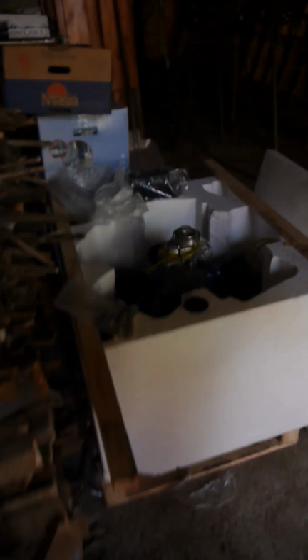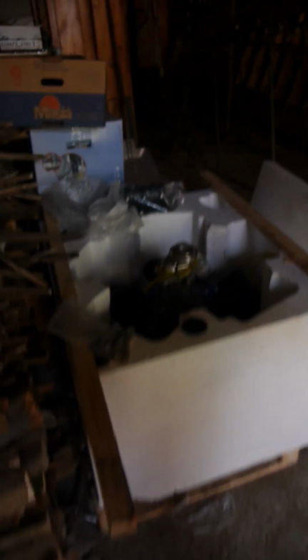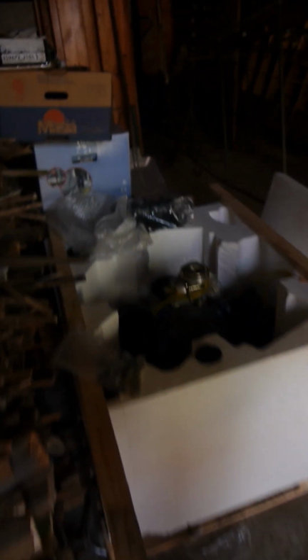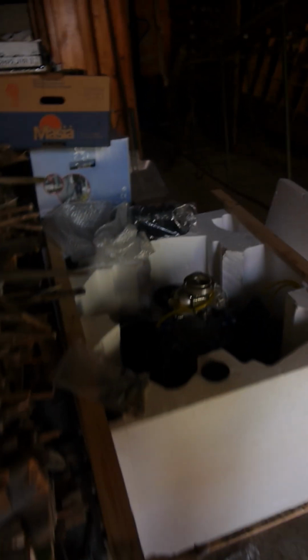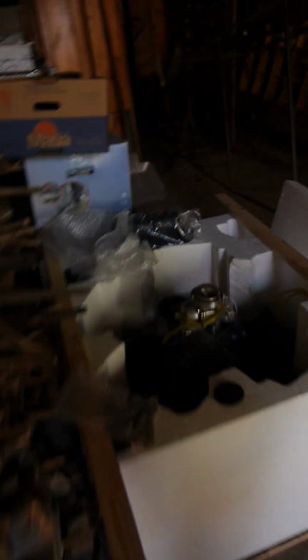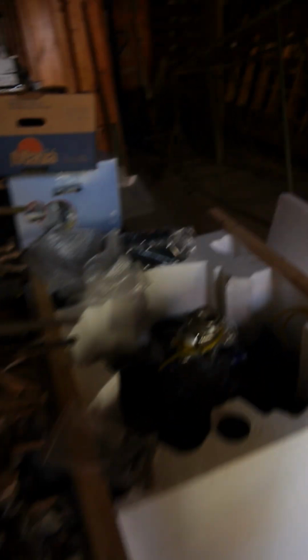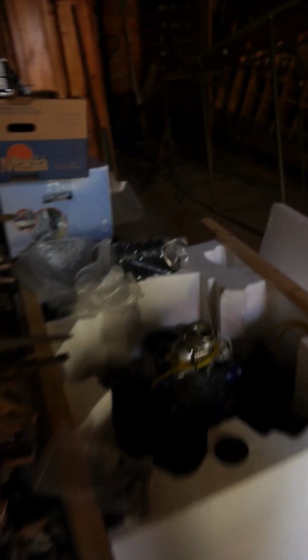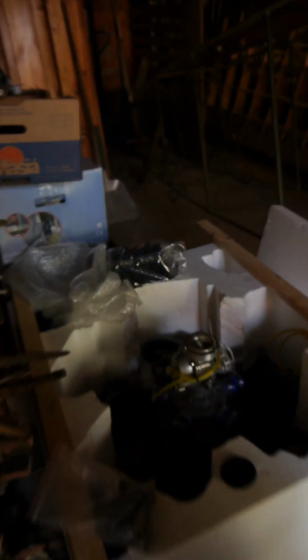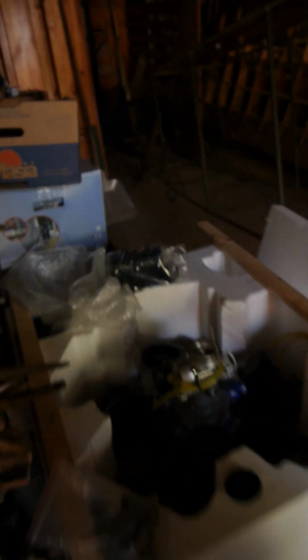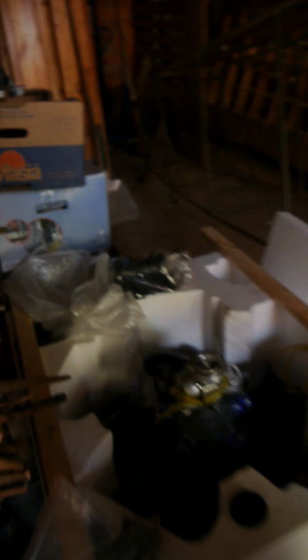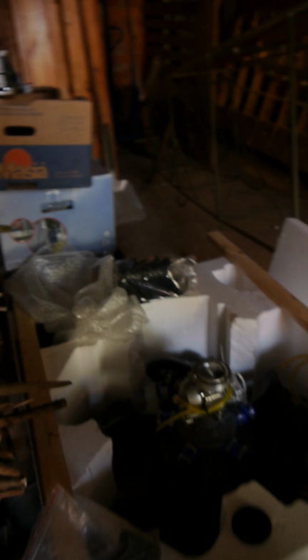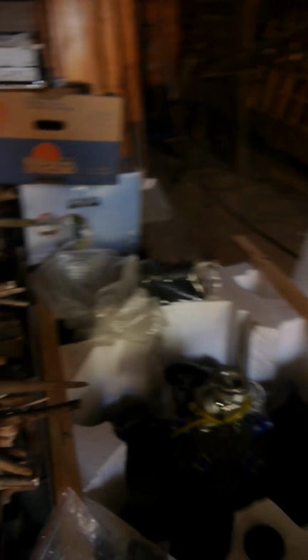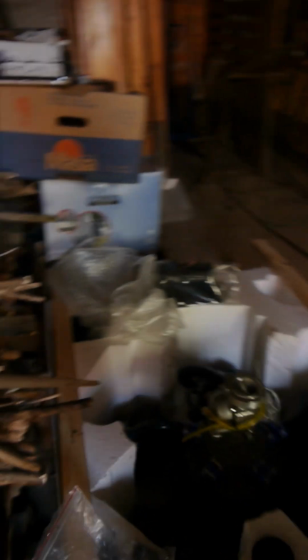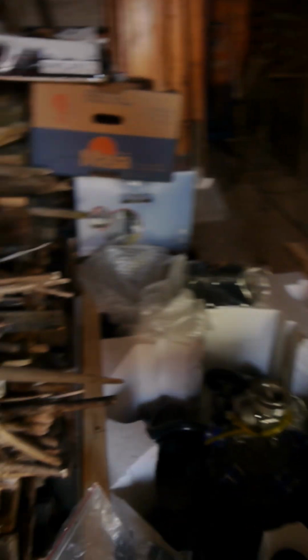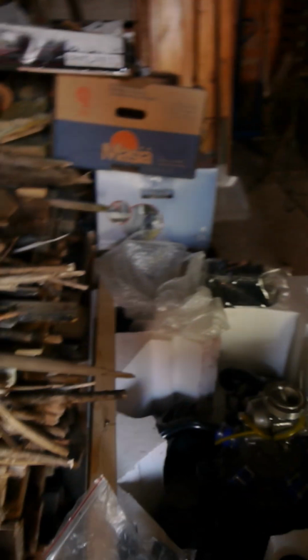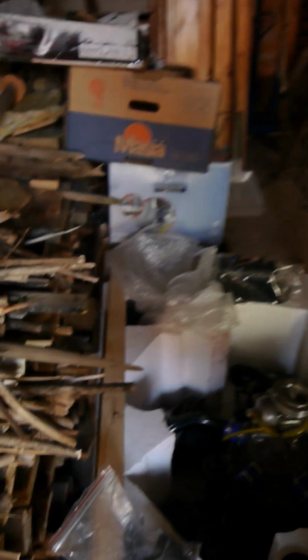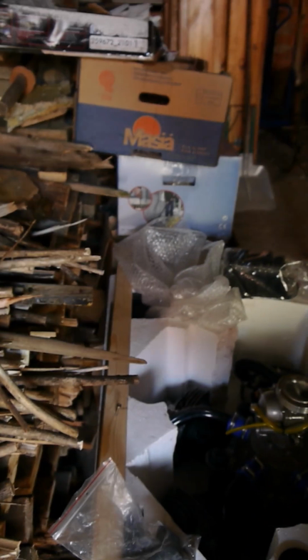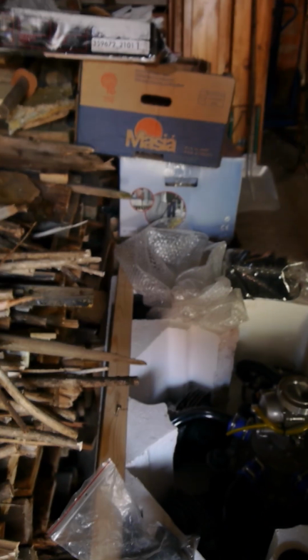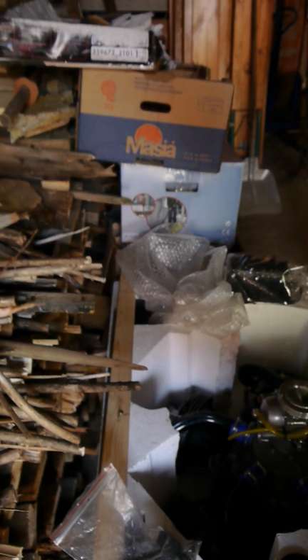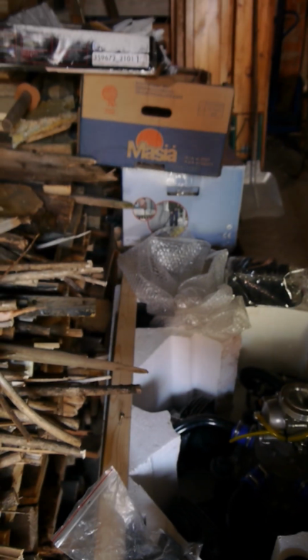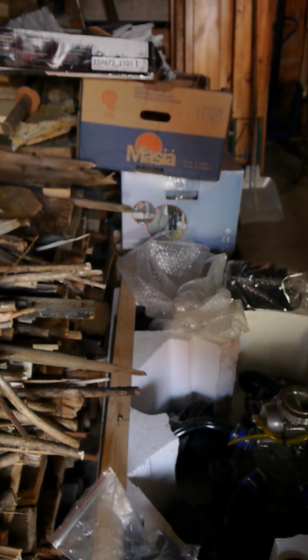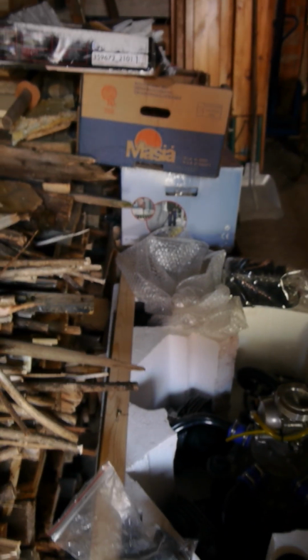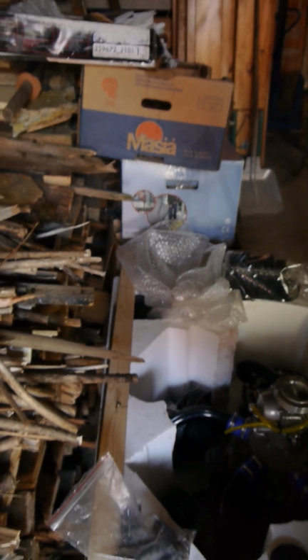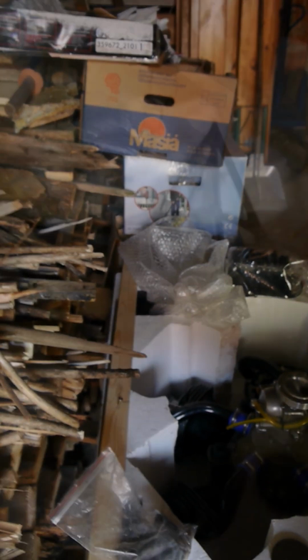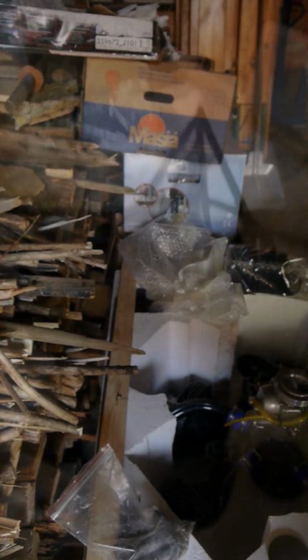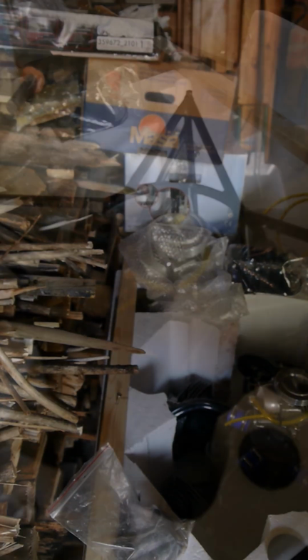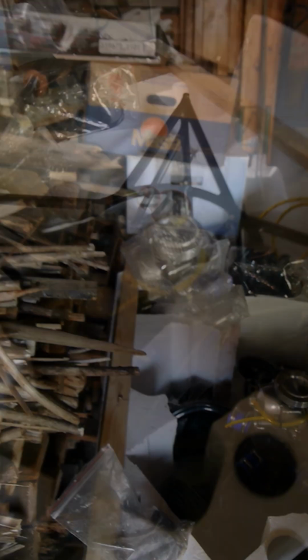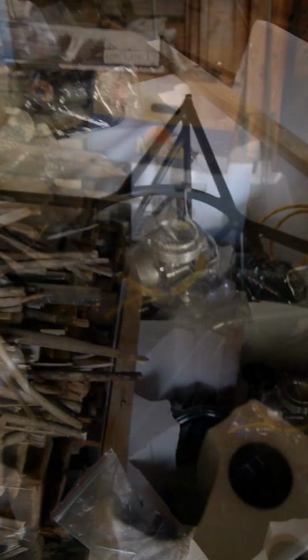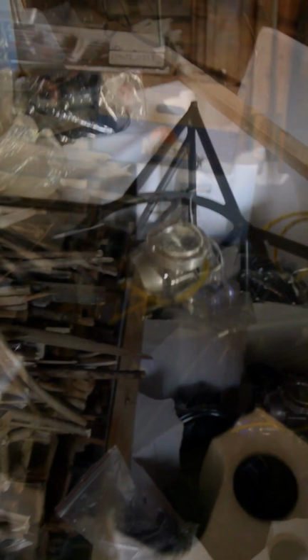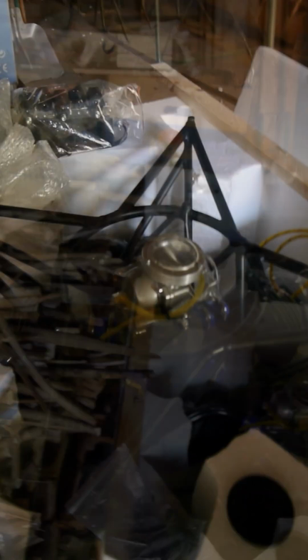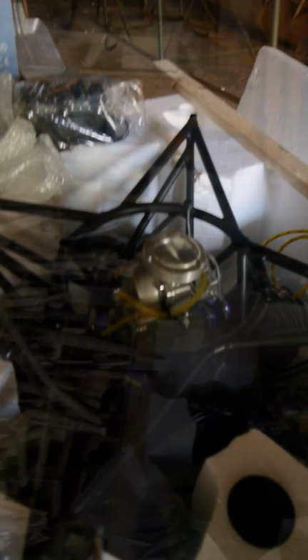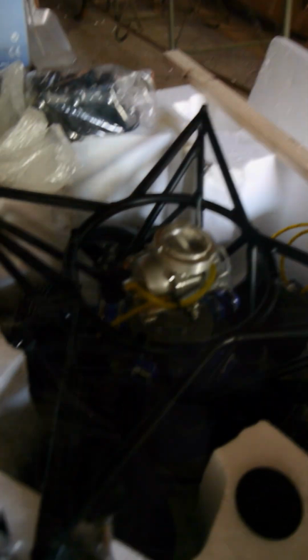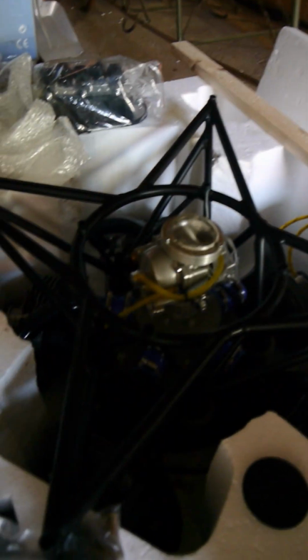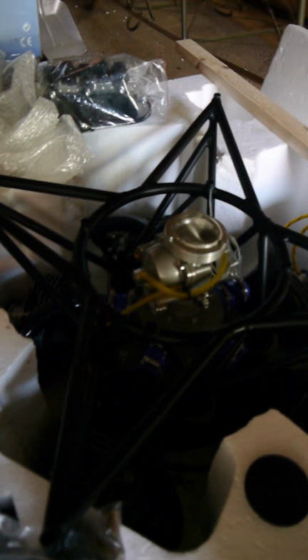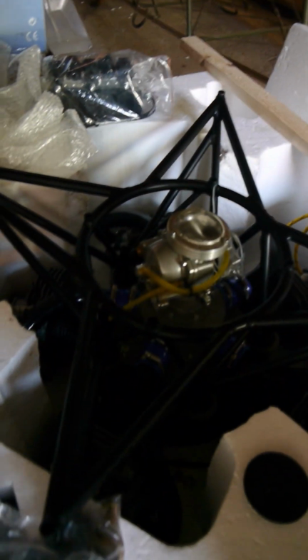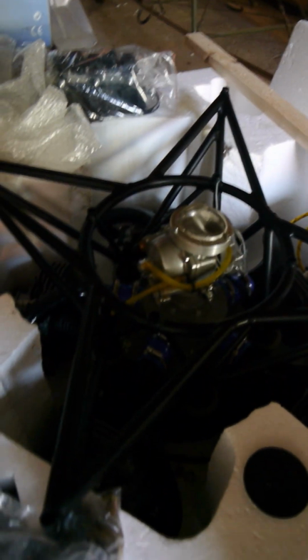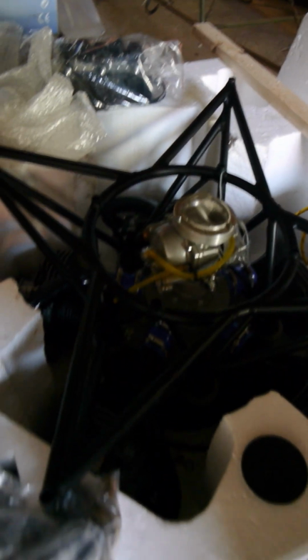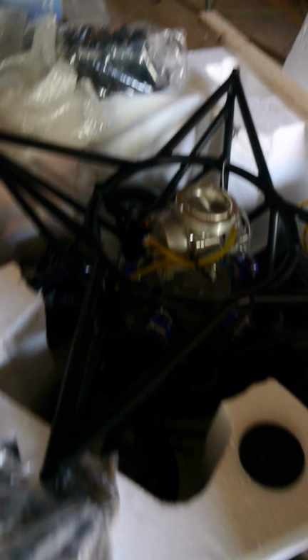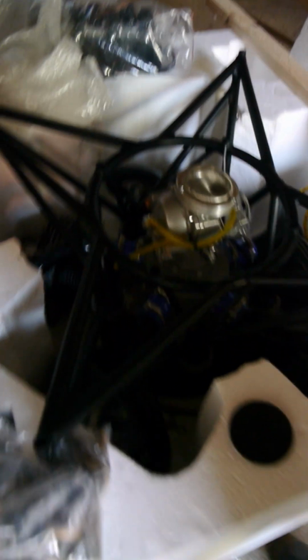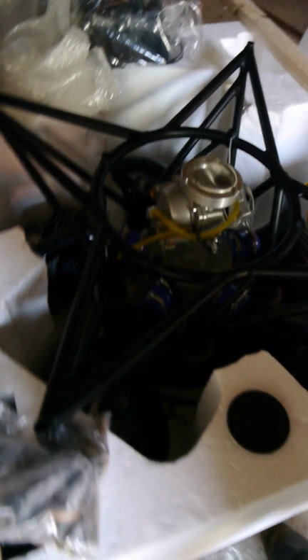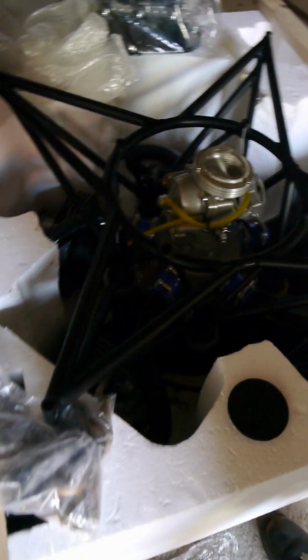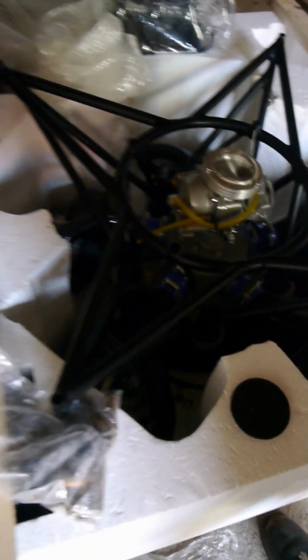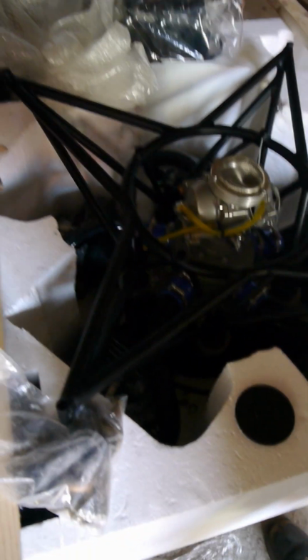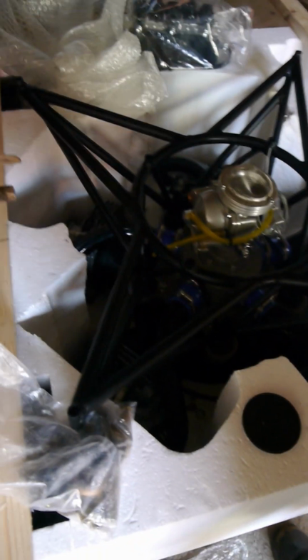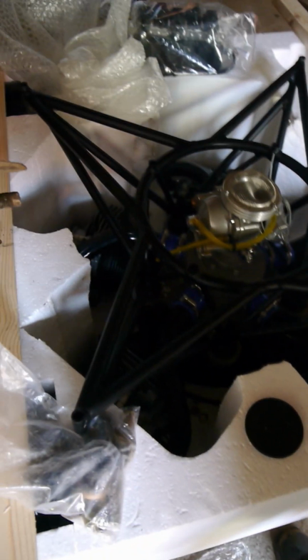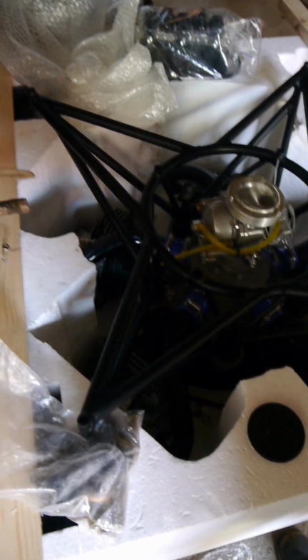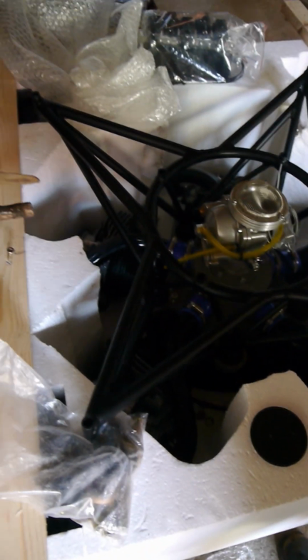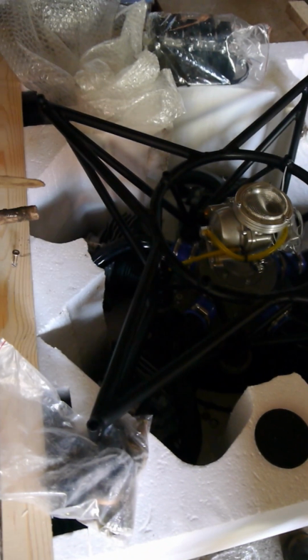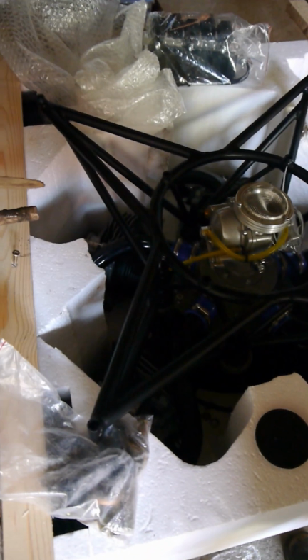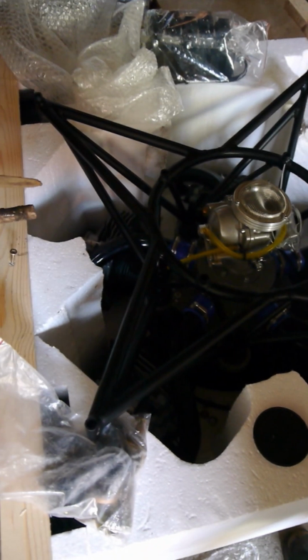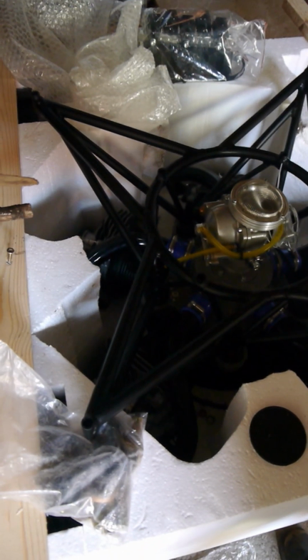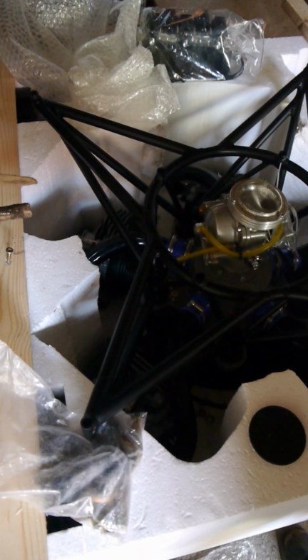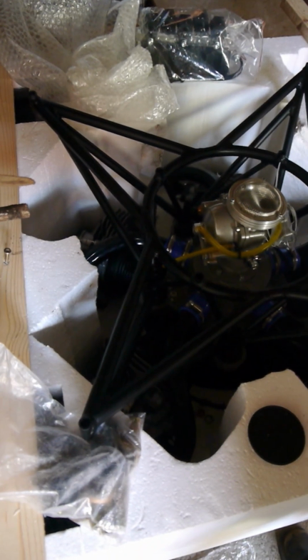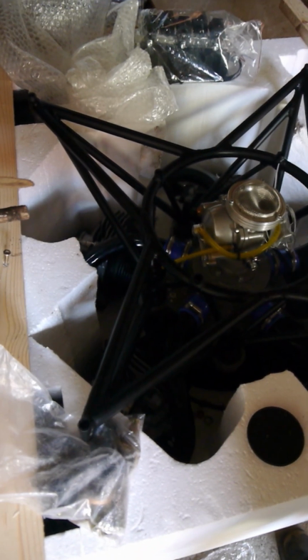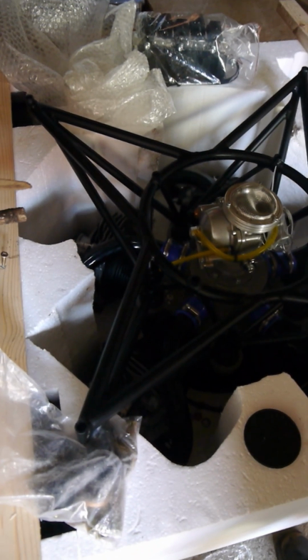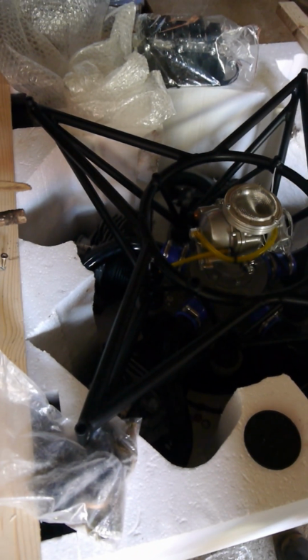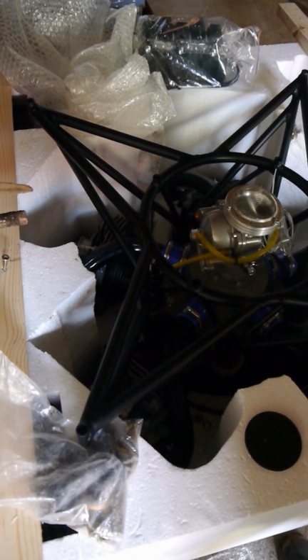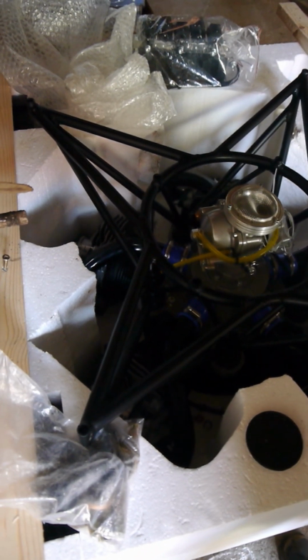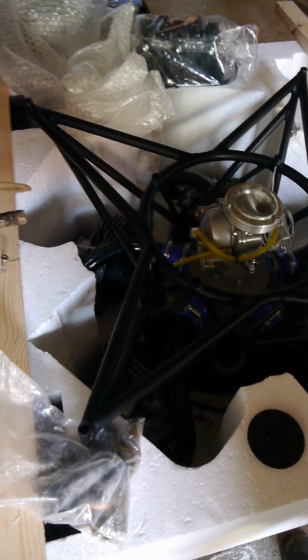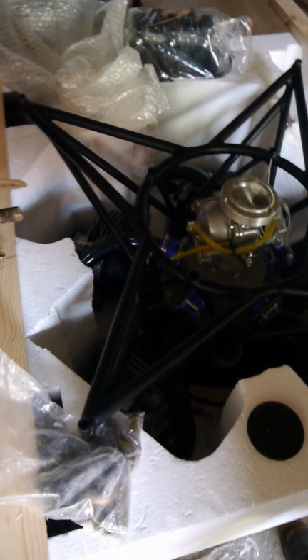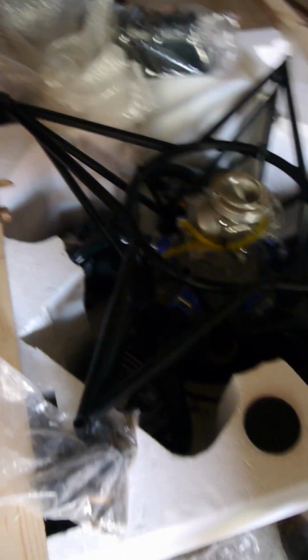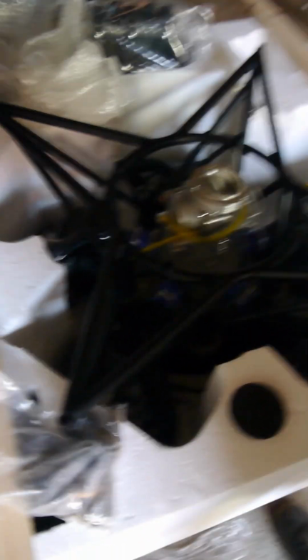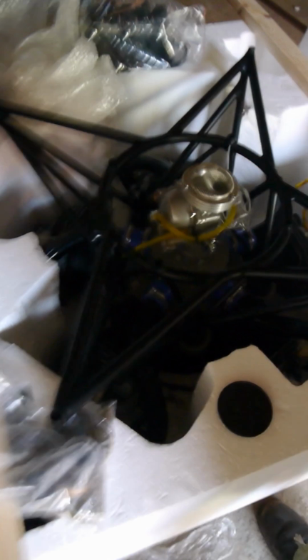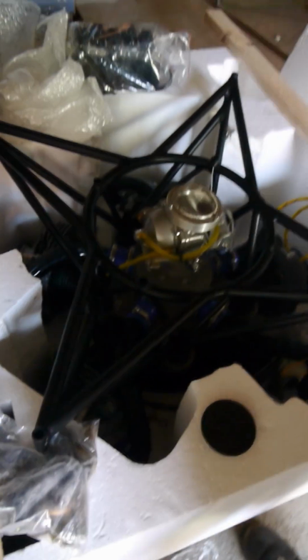Here the engine is still in its crate. Let's see — it fits here.